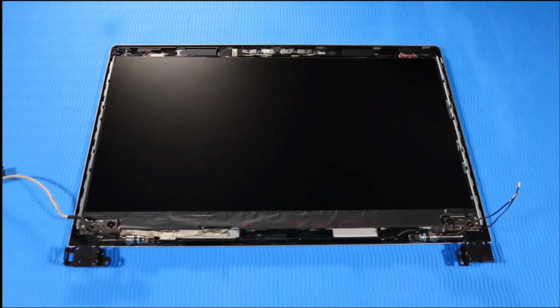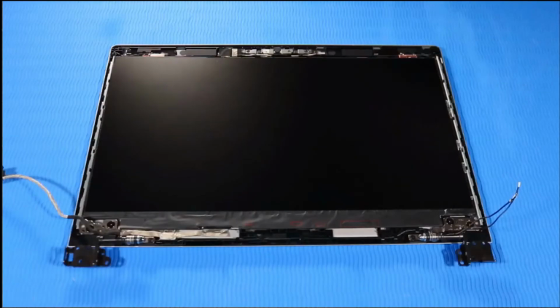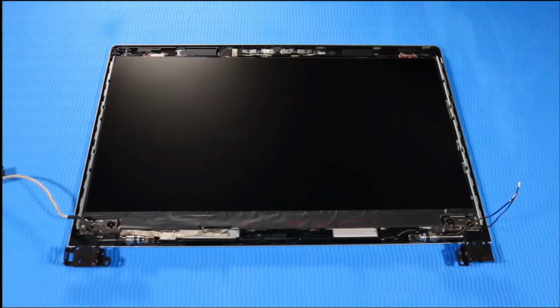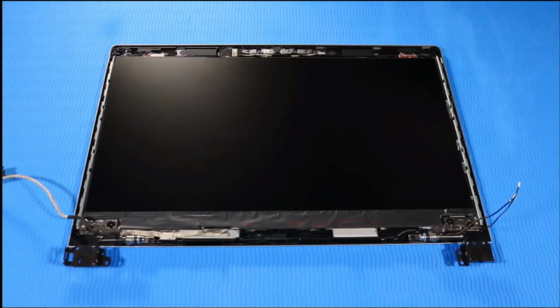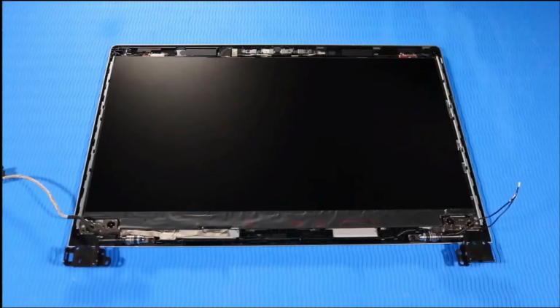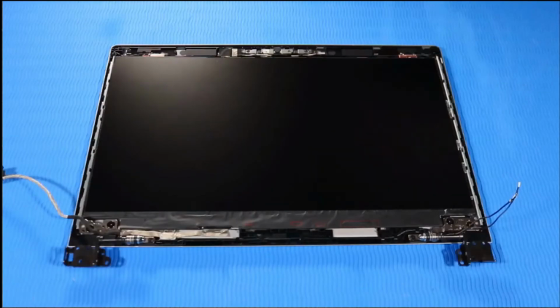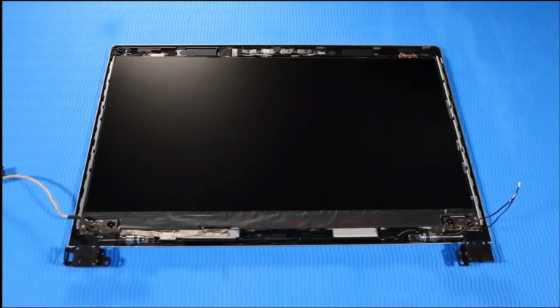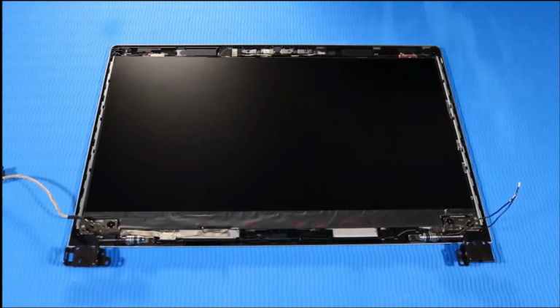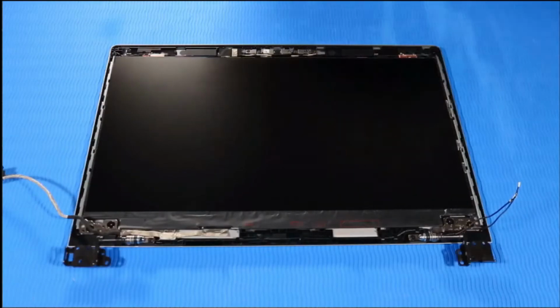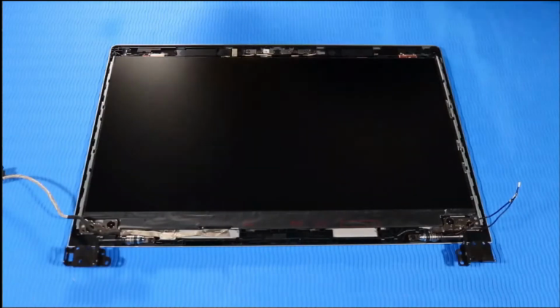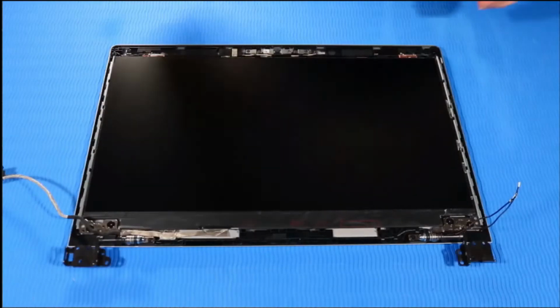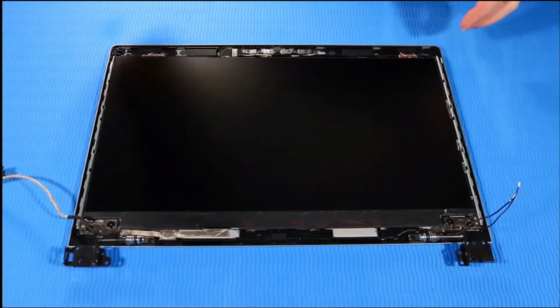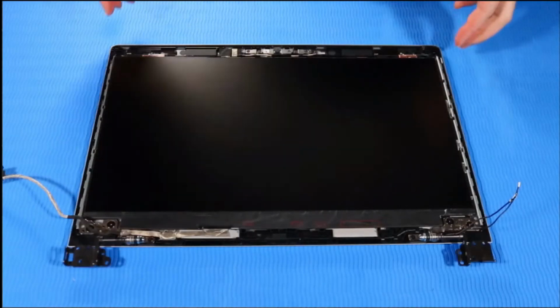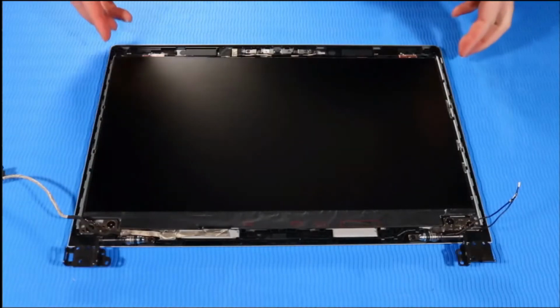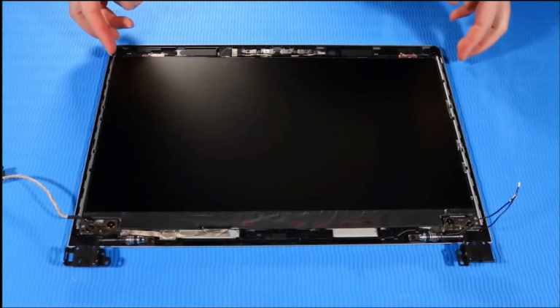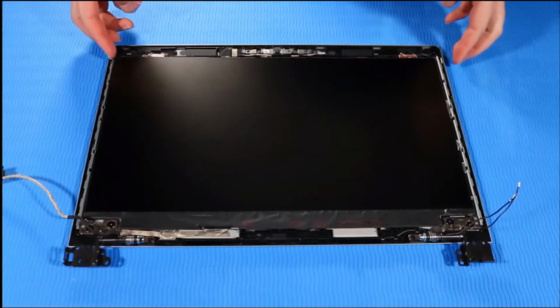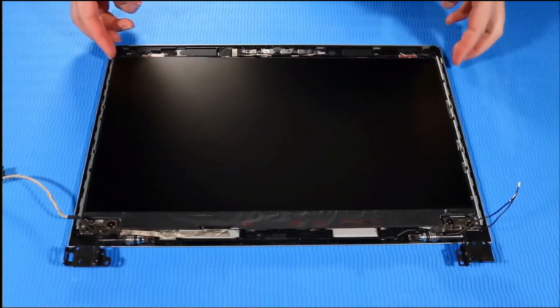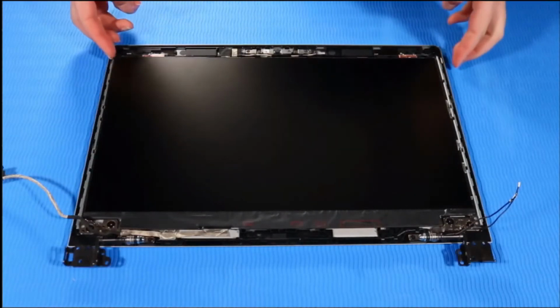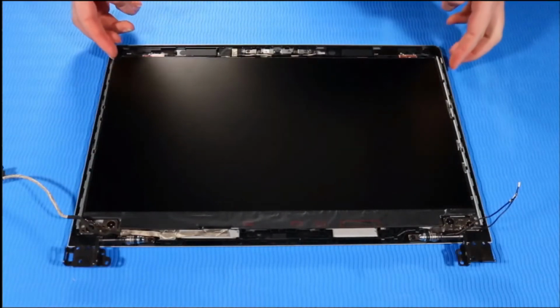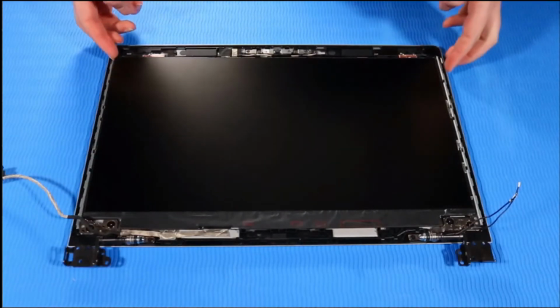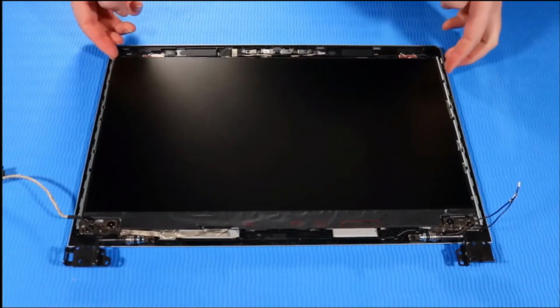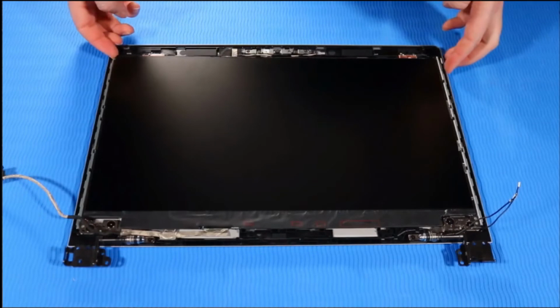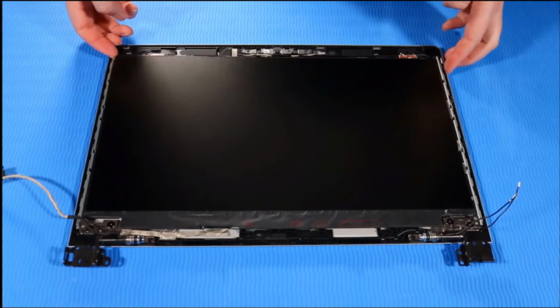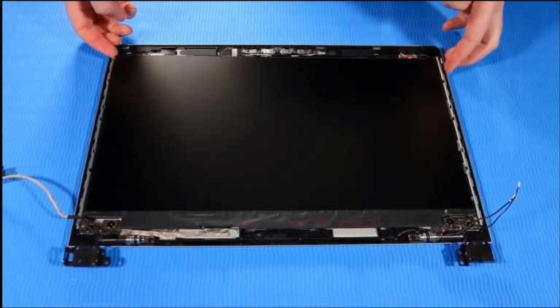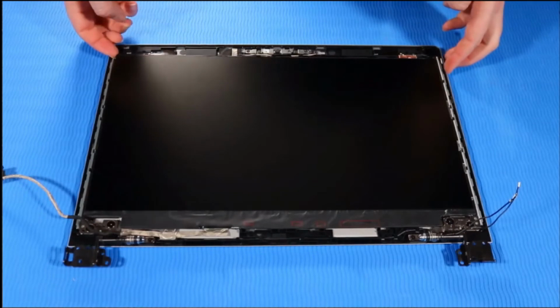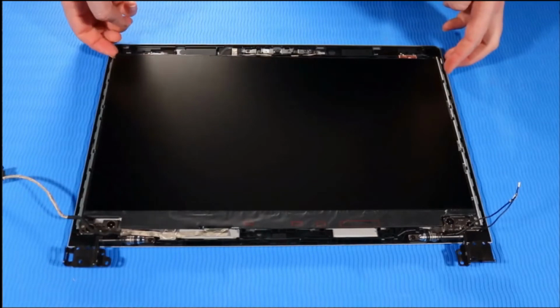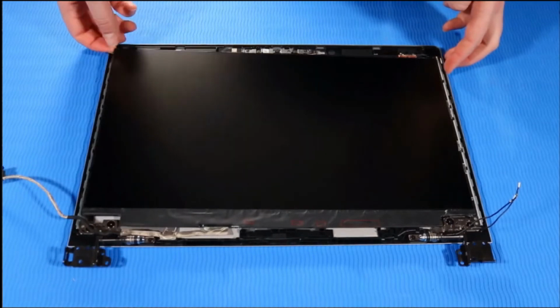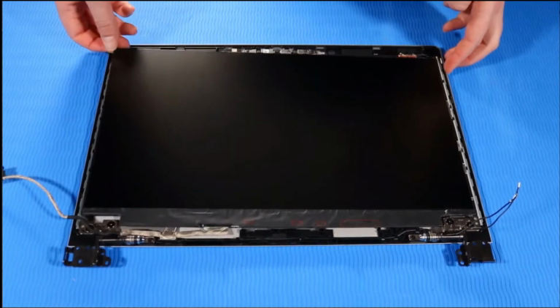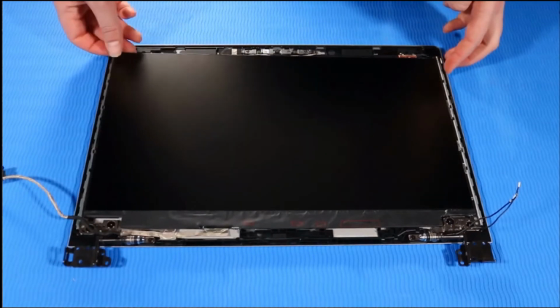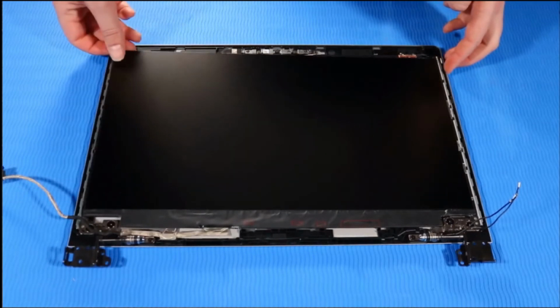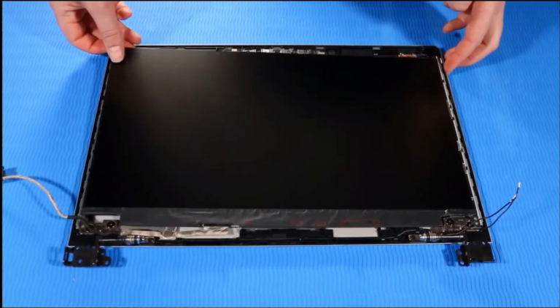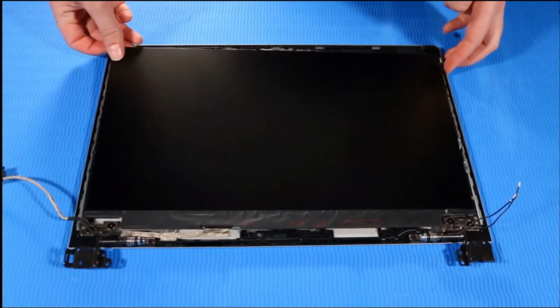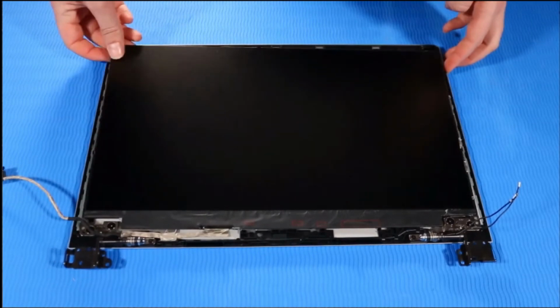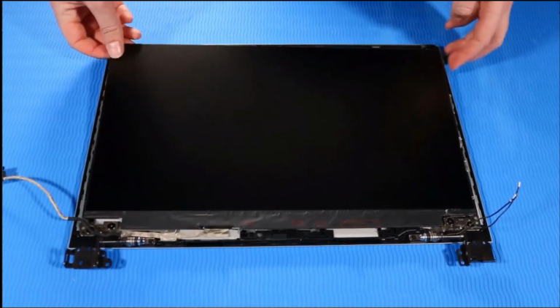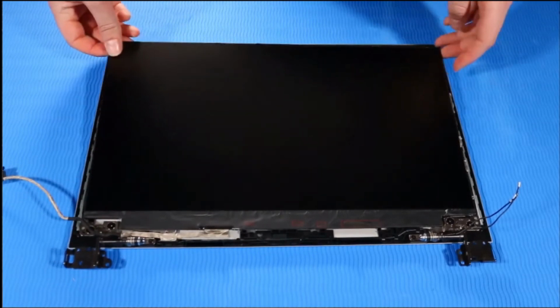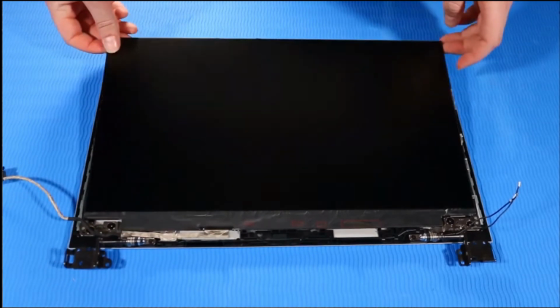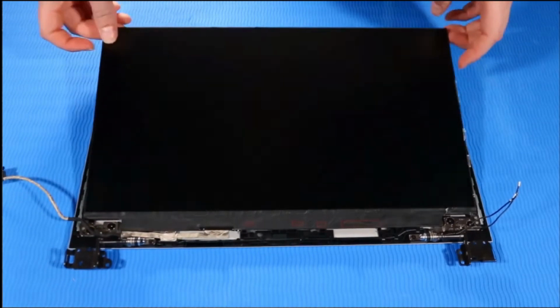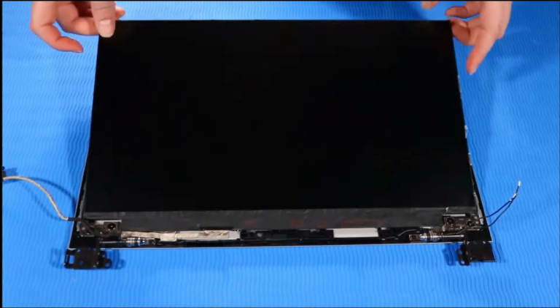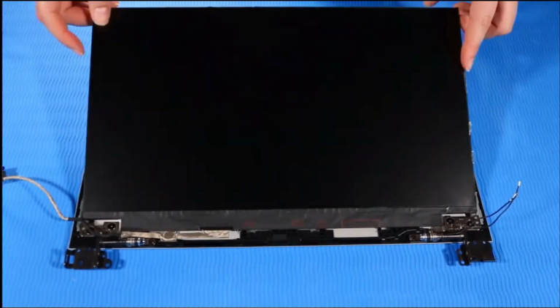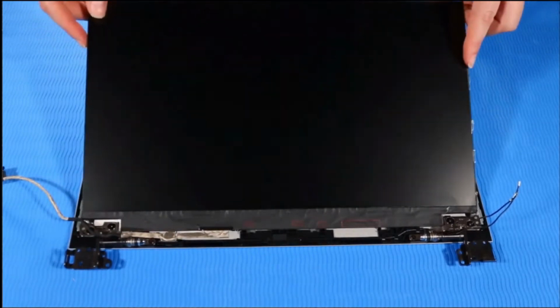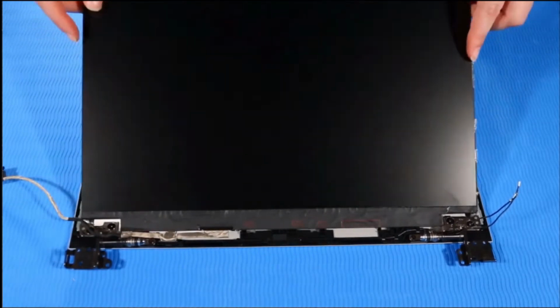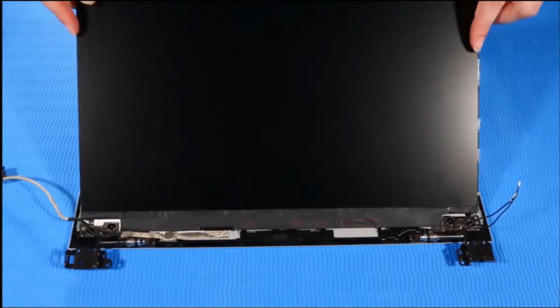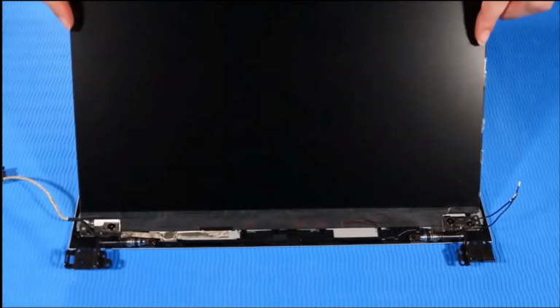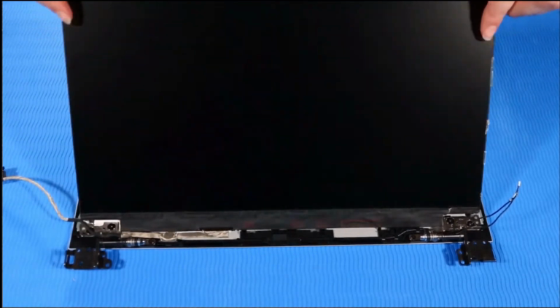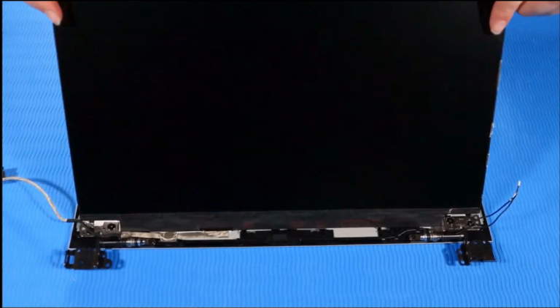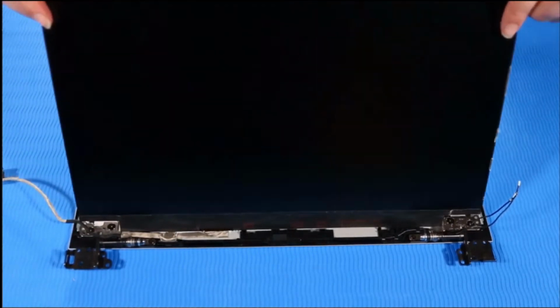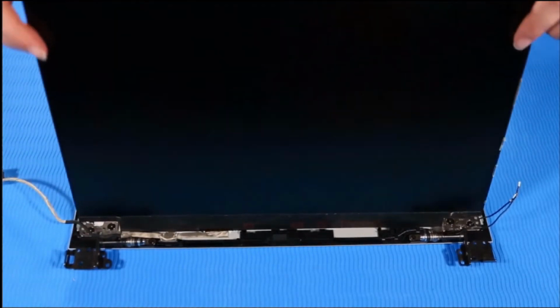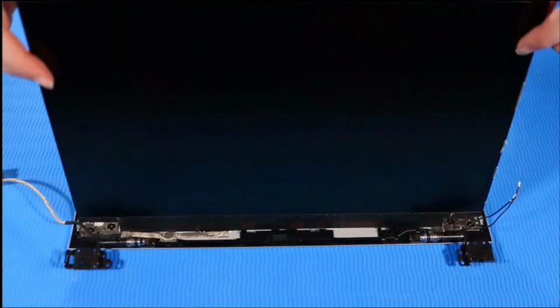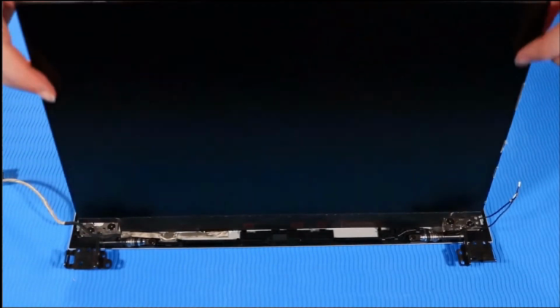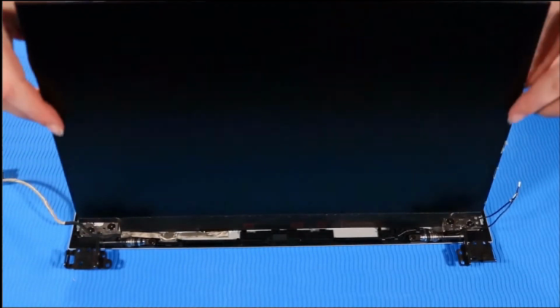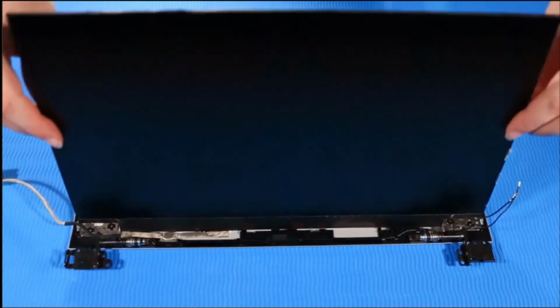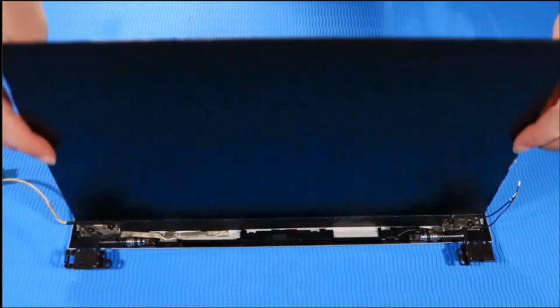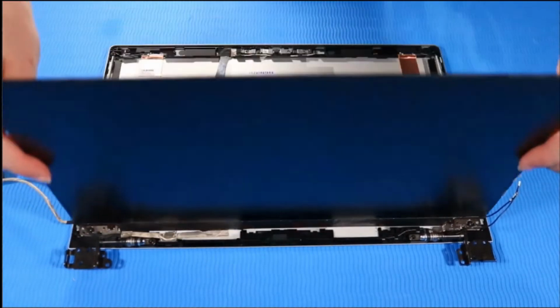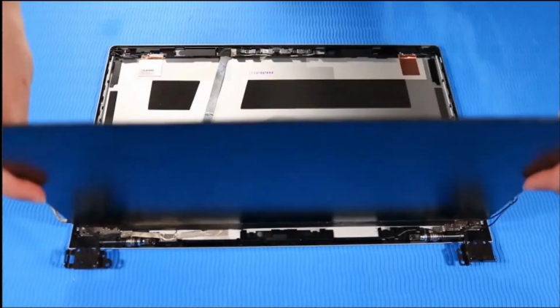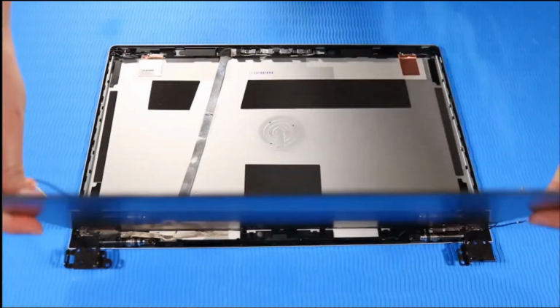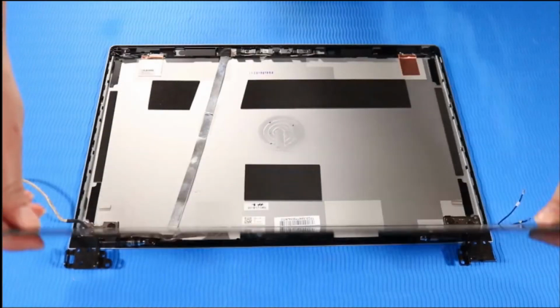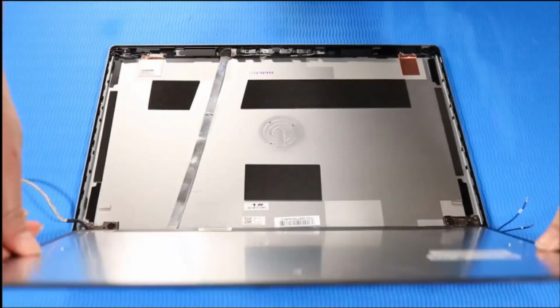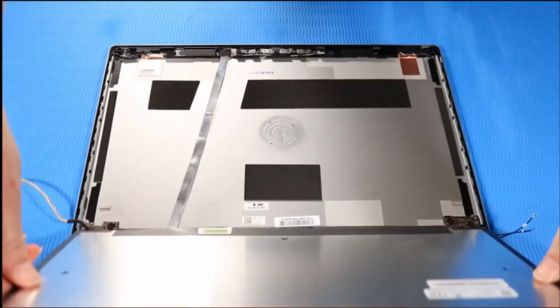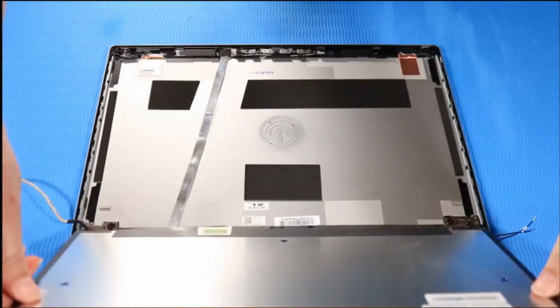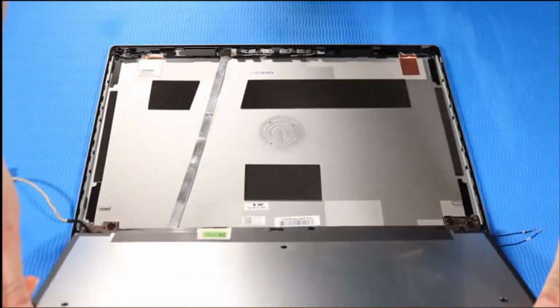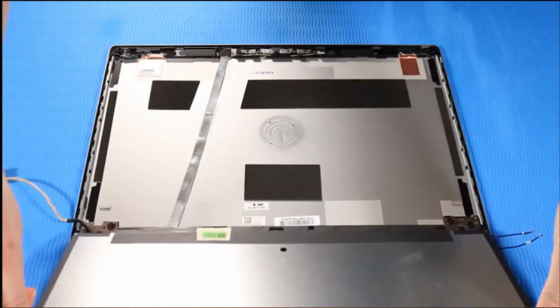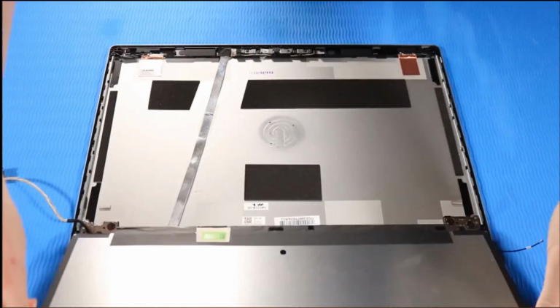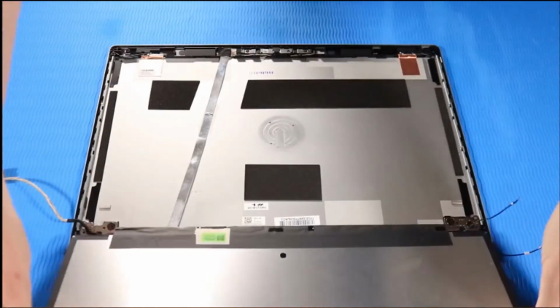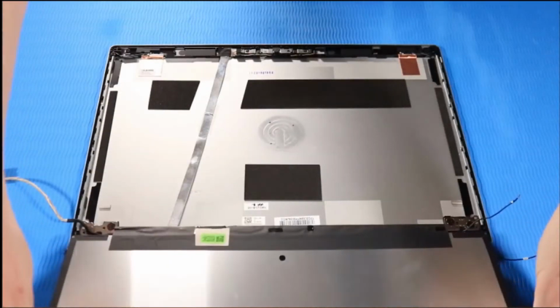Lift the display panel and place it face down, parallel to the display enclosure, taking care not to tear the cables.